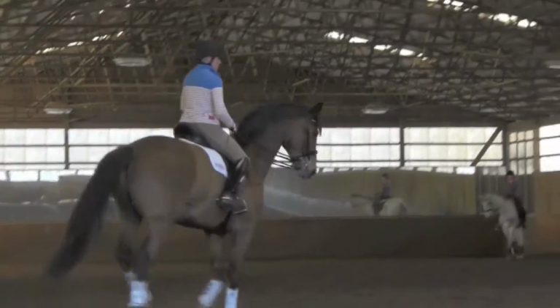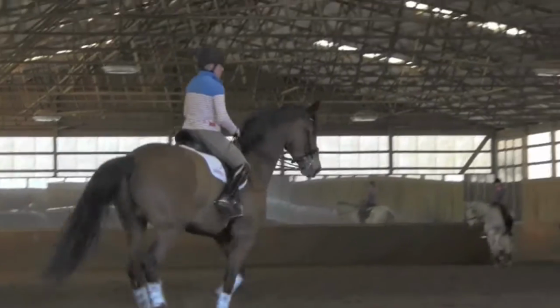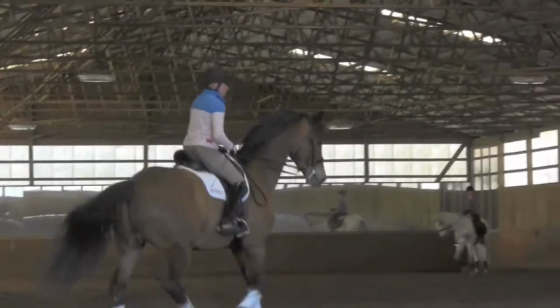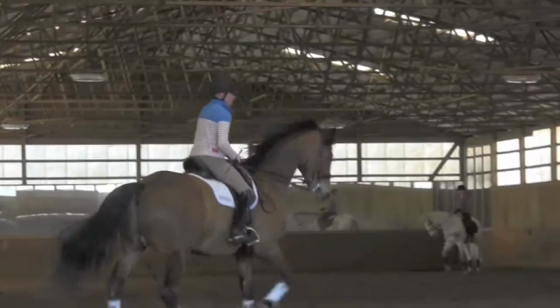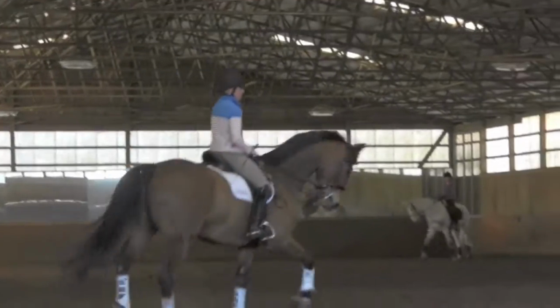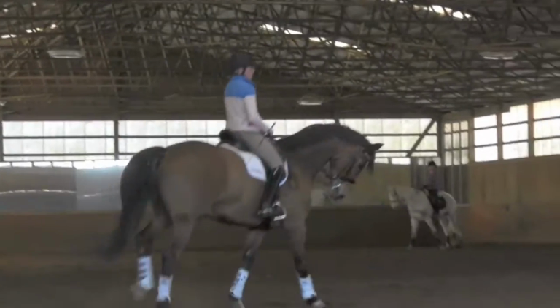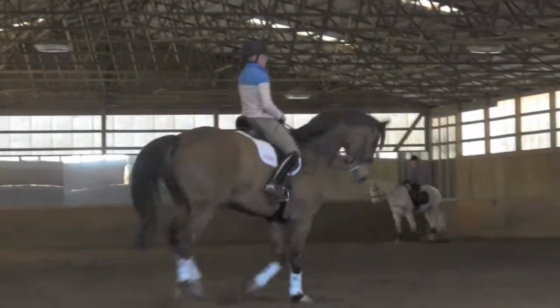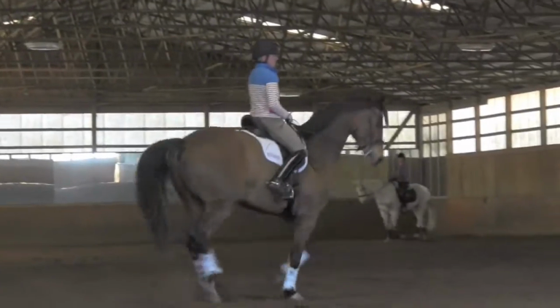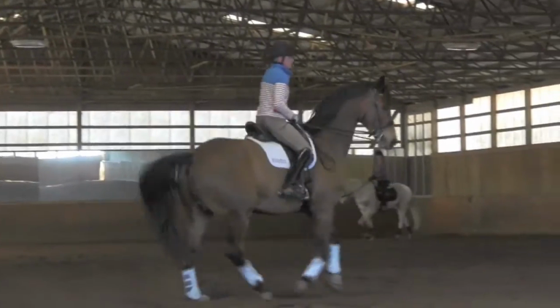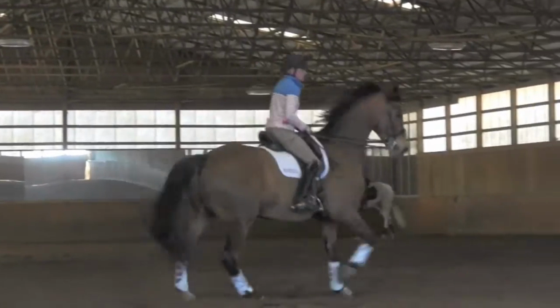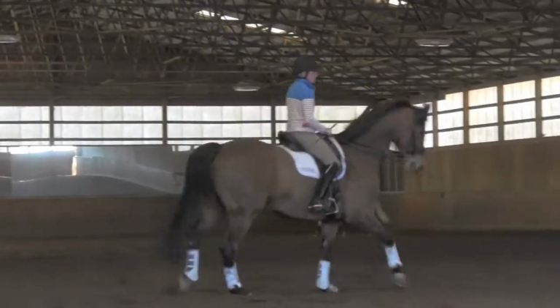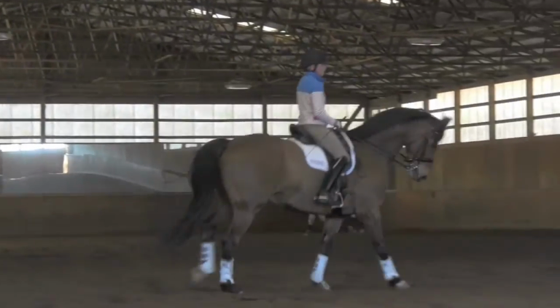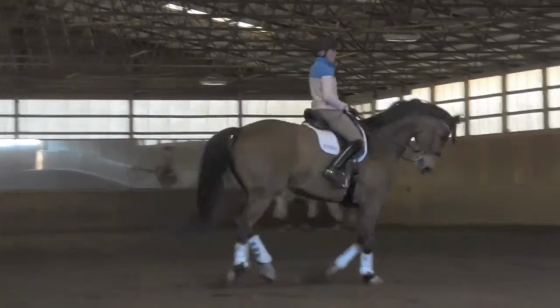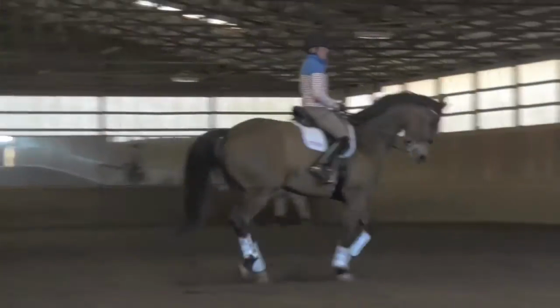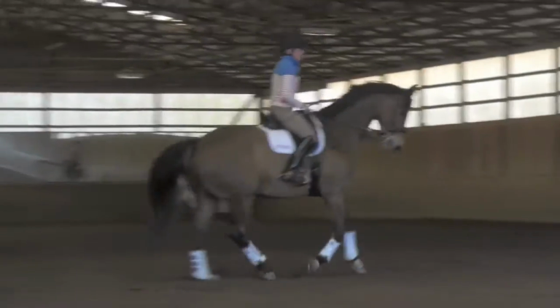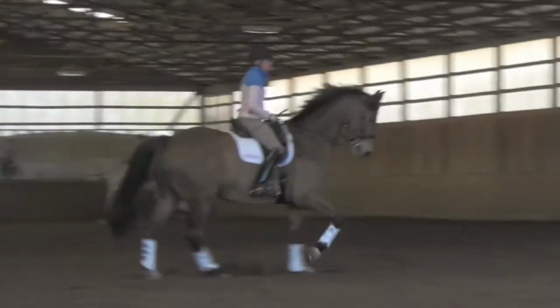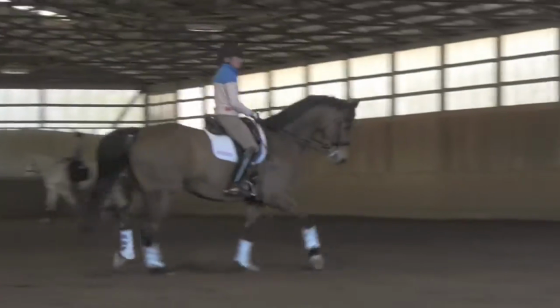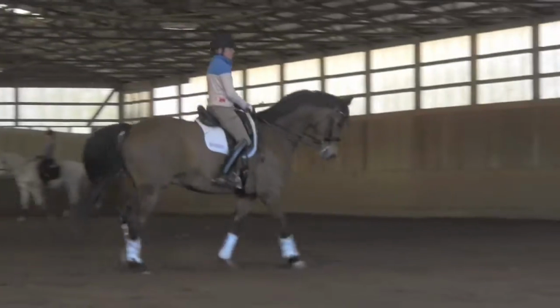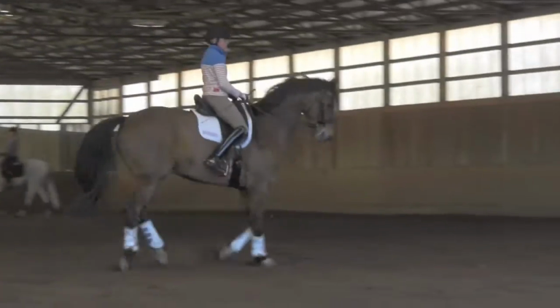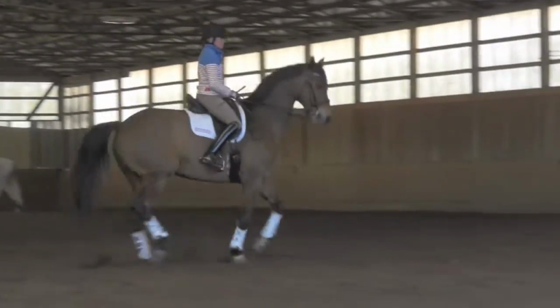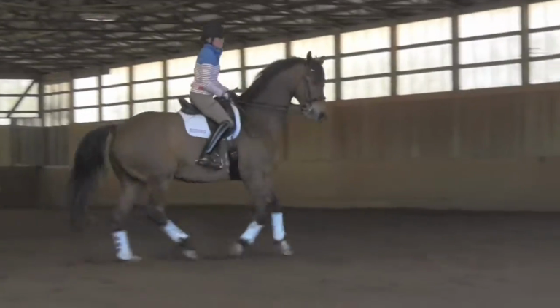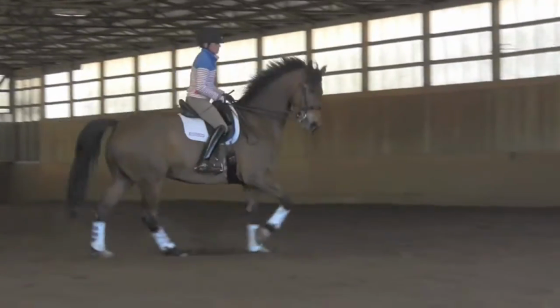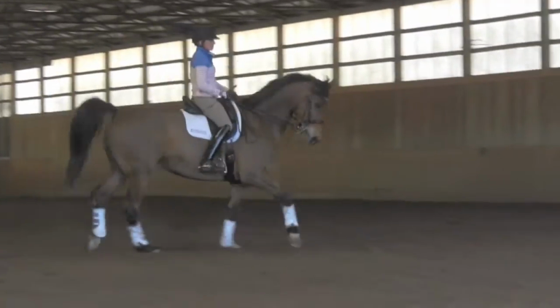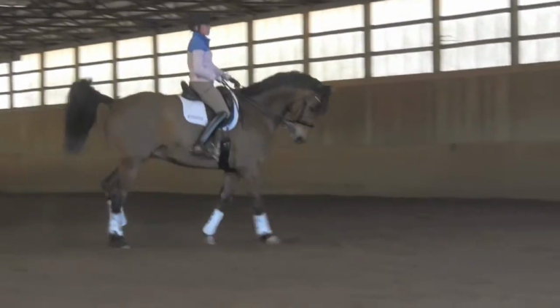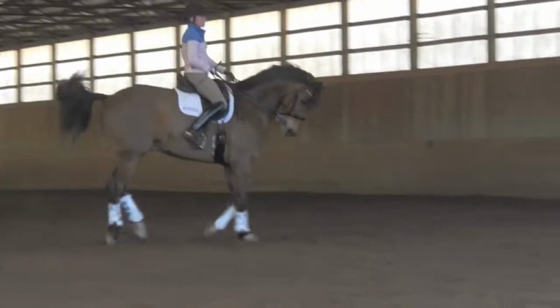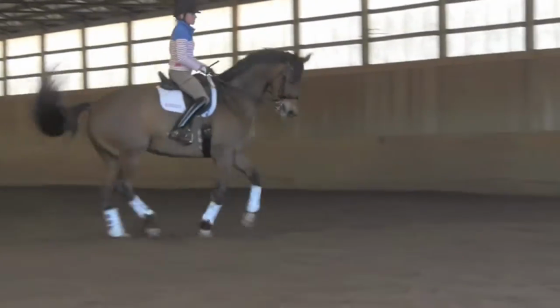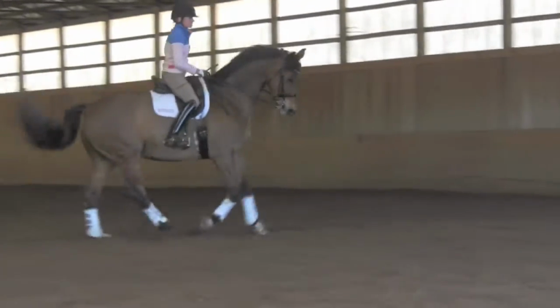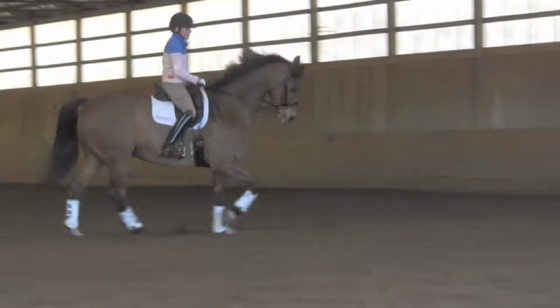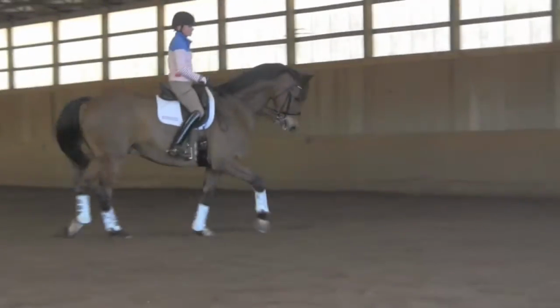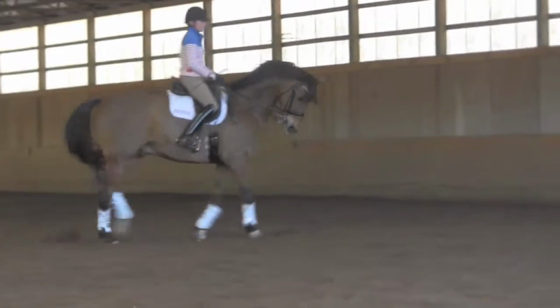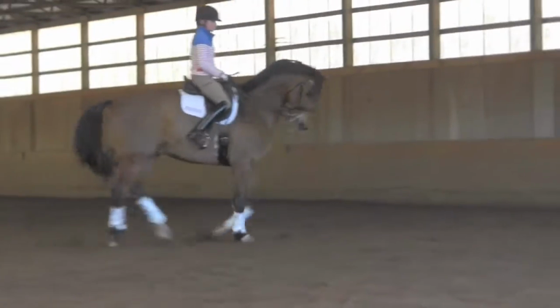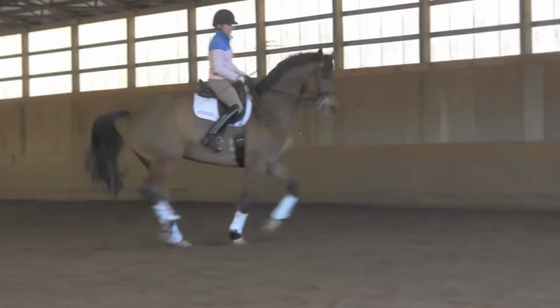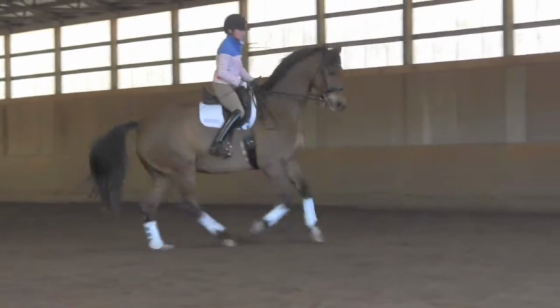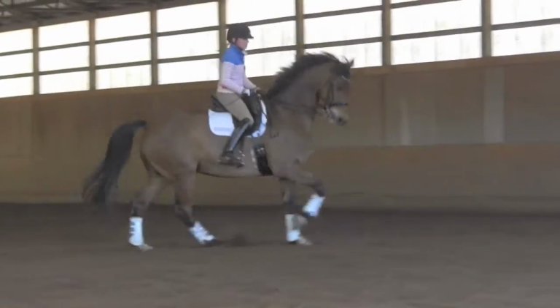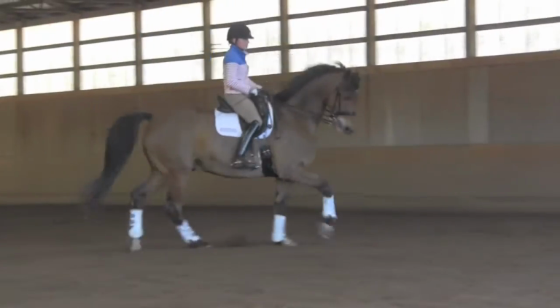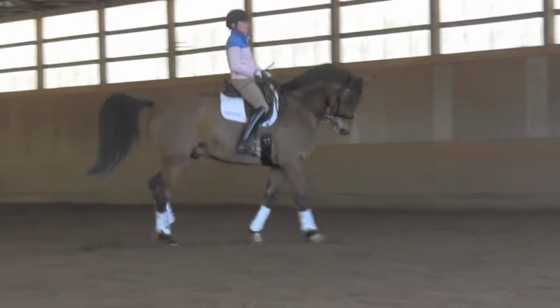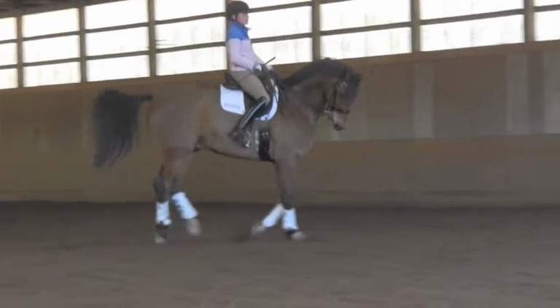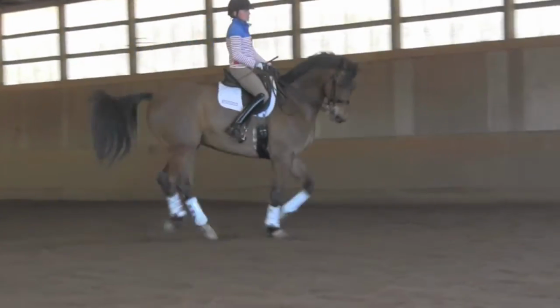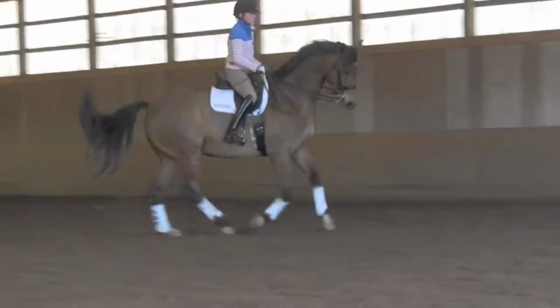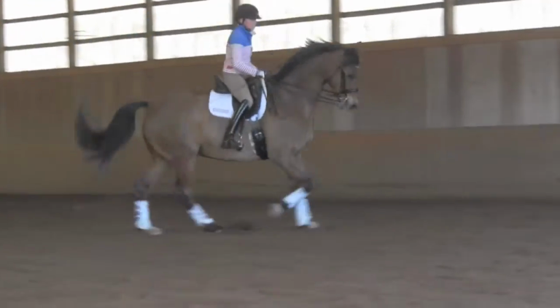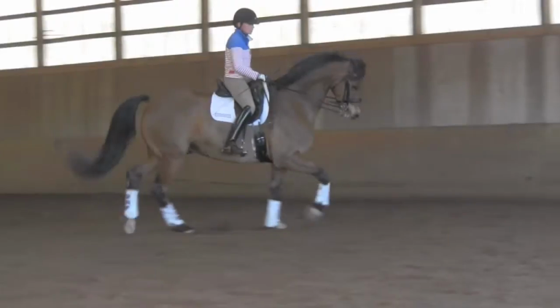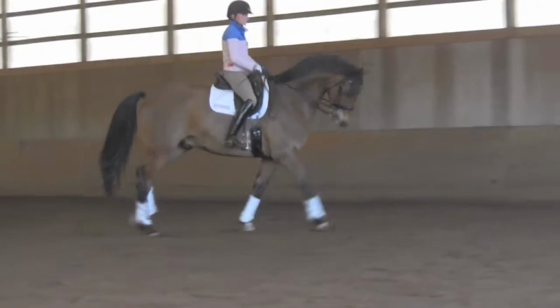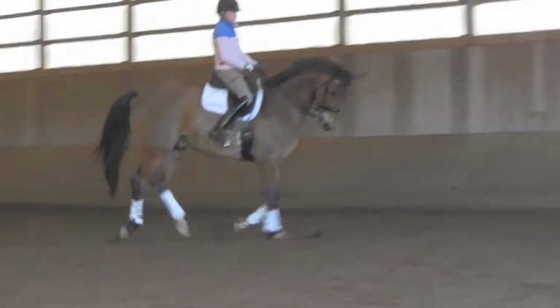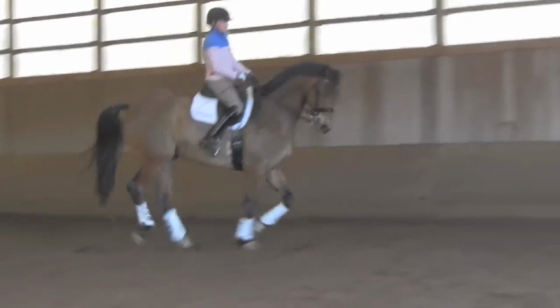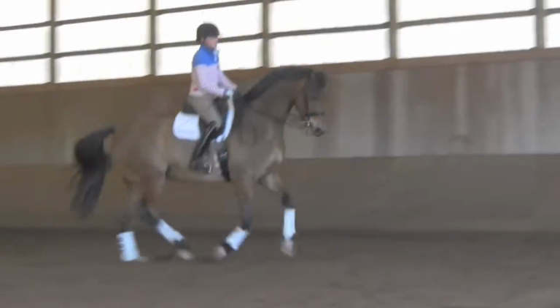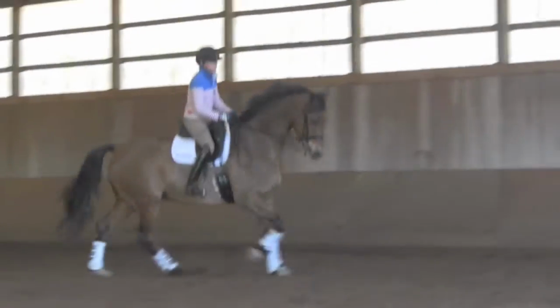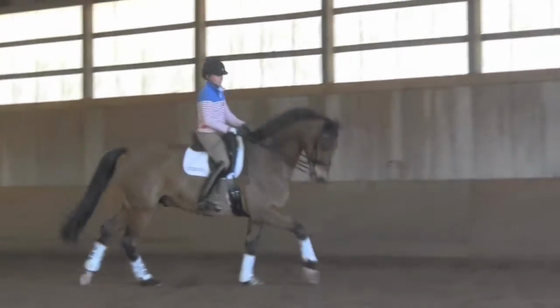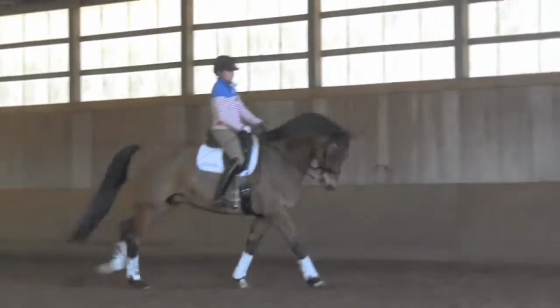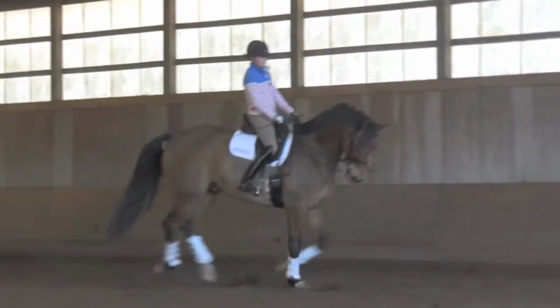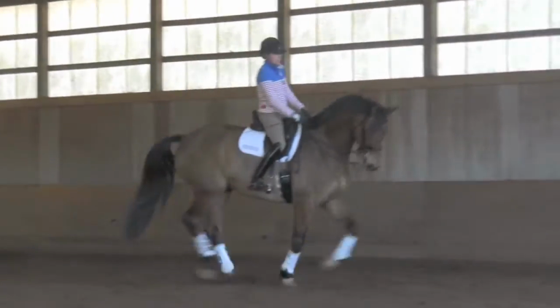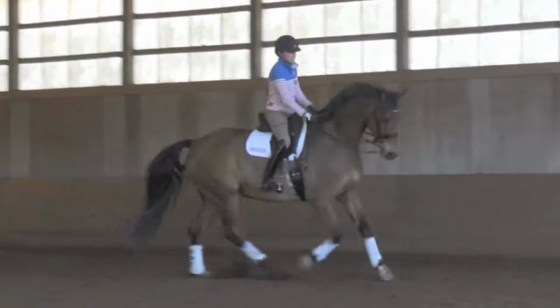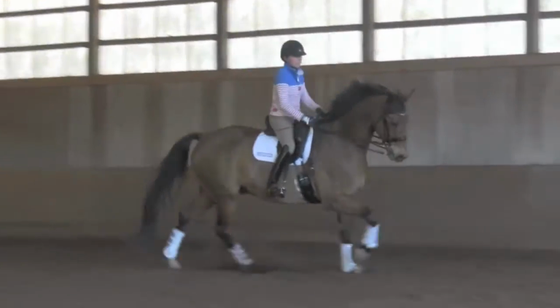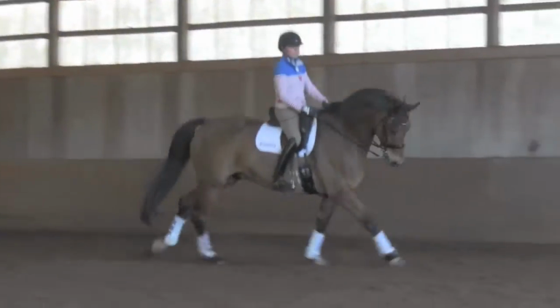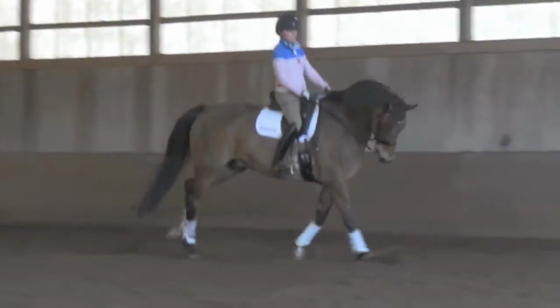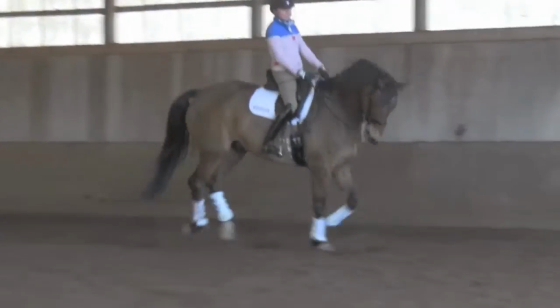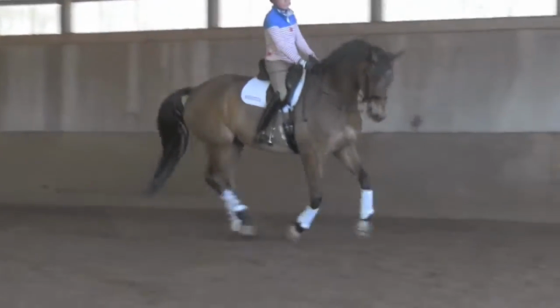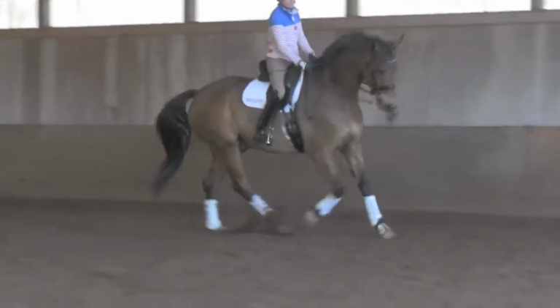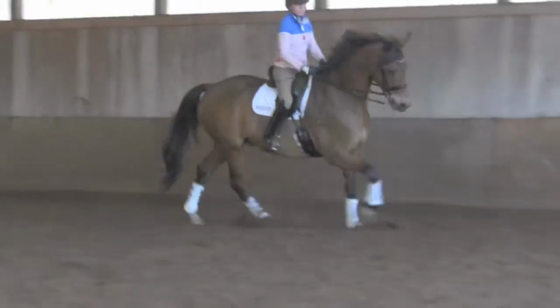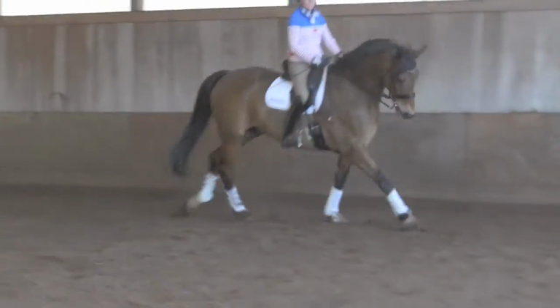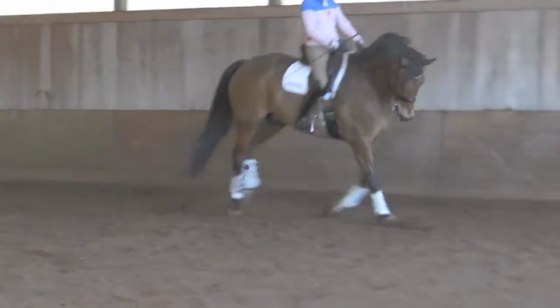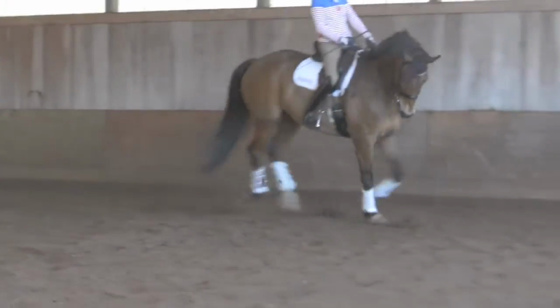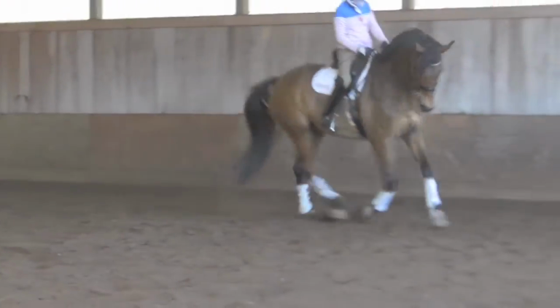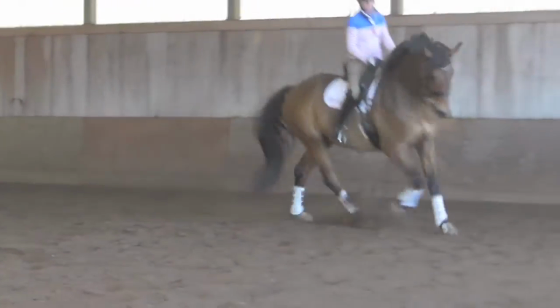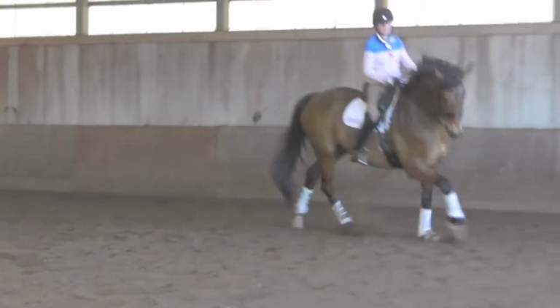Right there. Right there. Stay. There. Good. That's the way. Good boy.